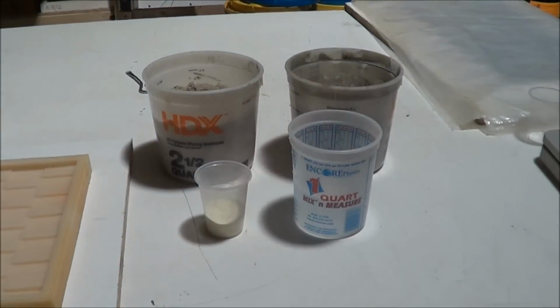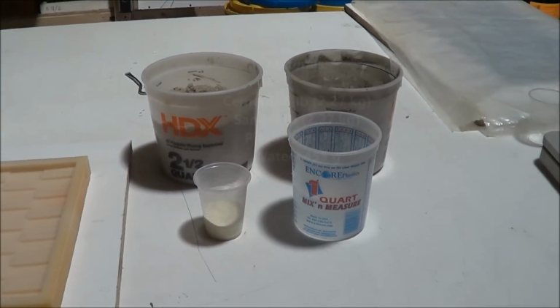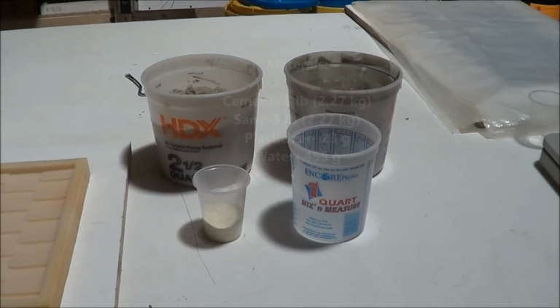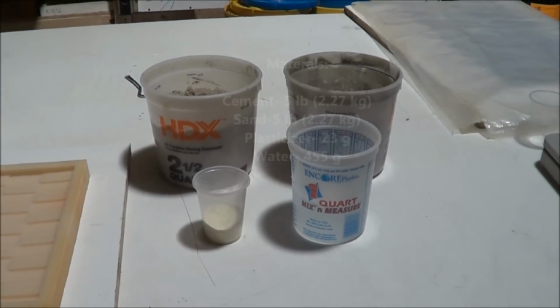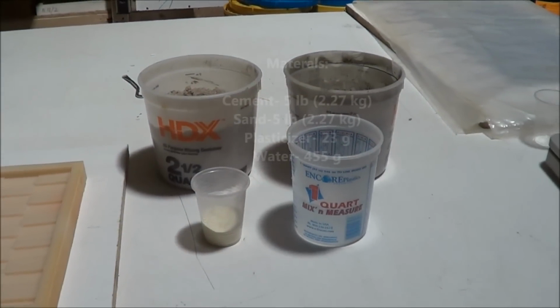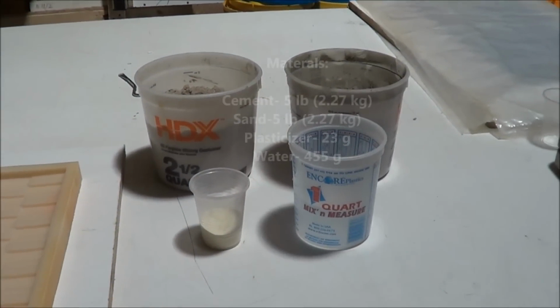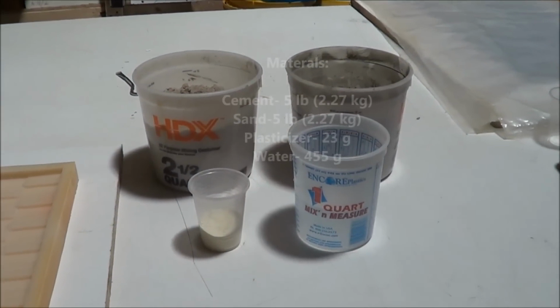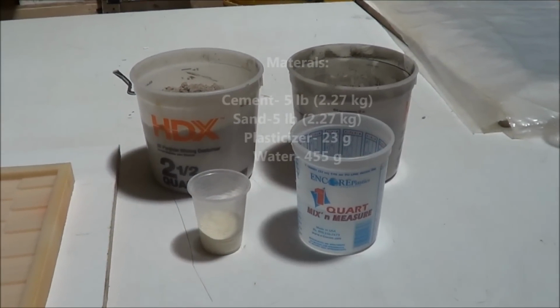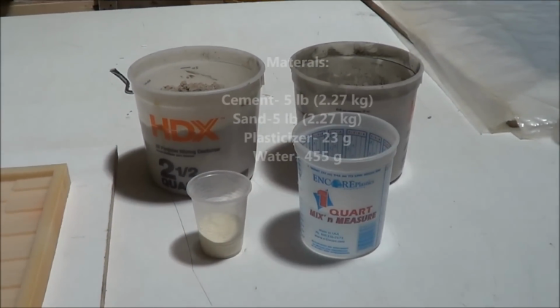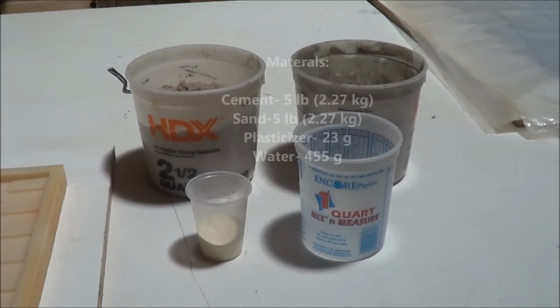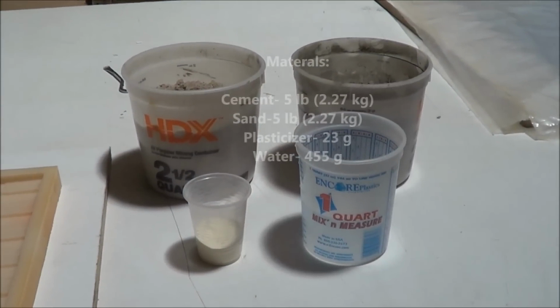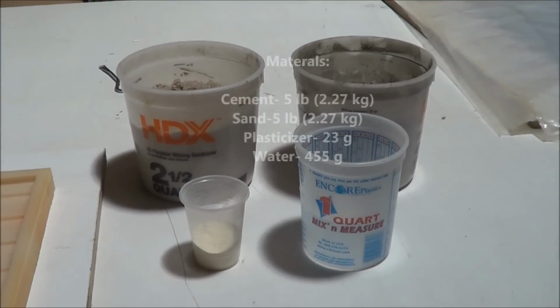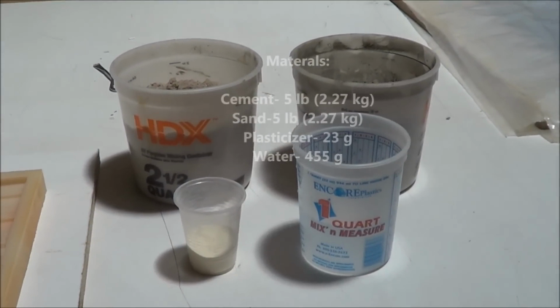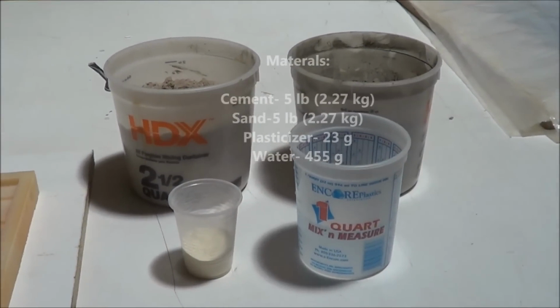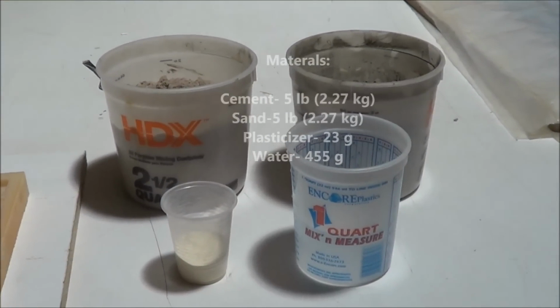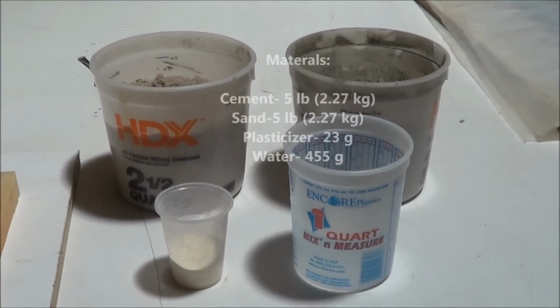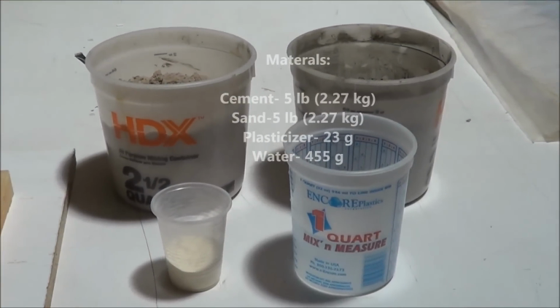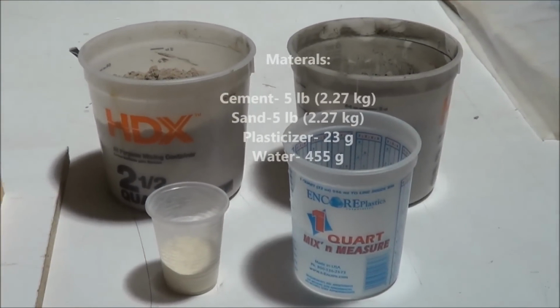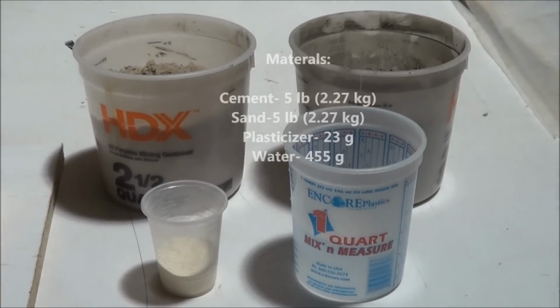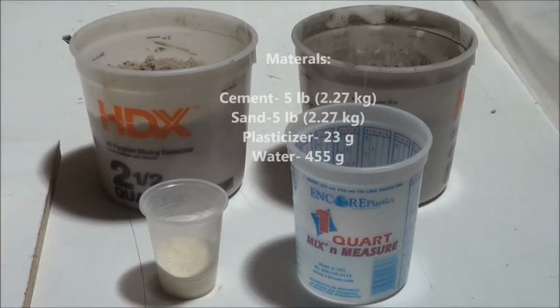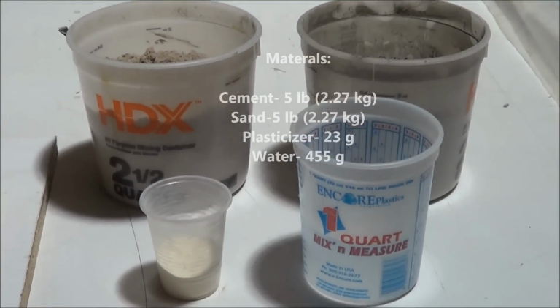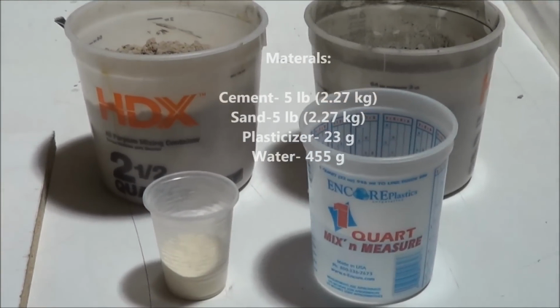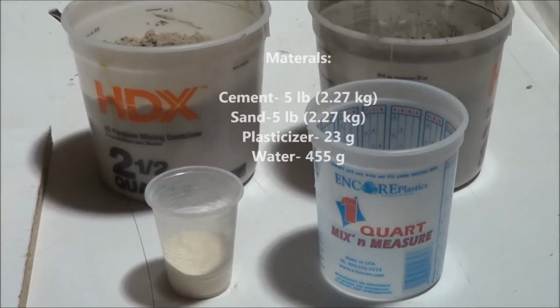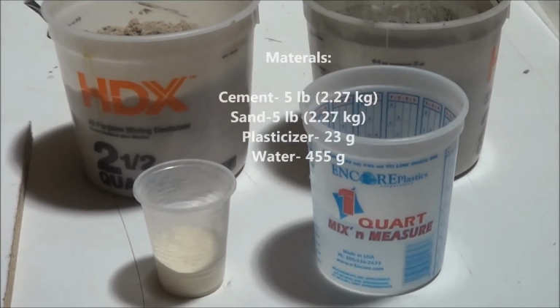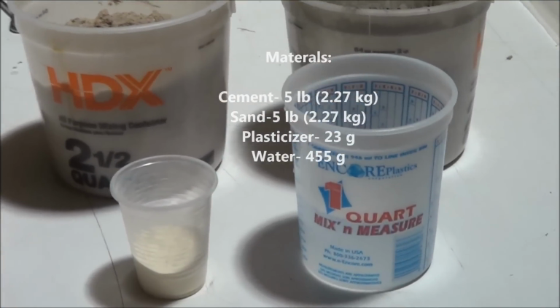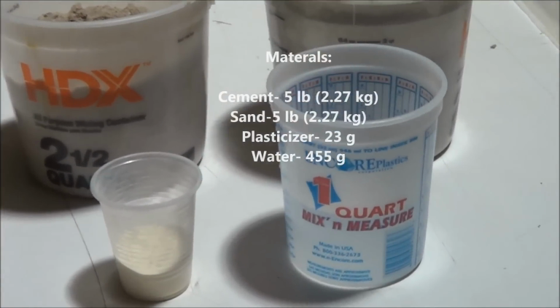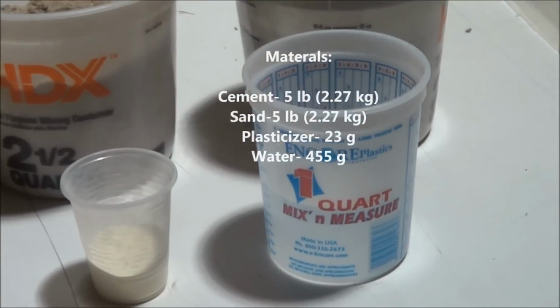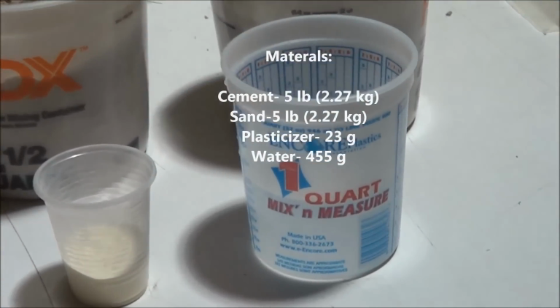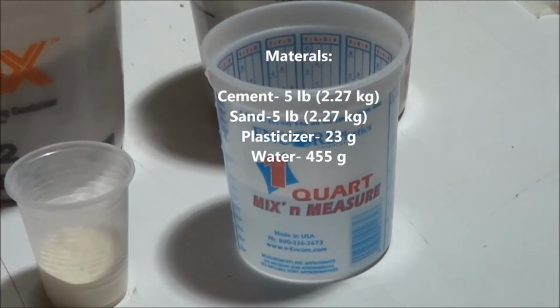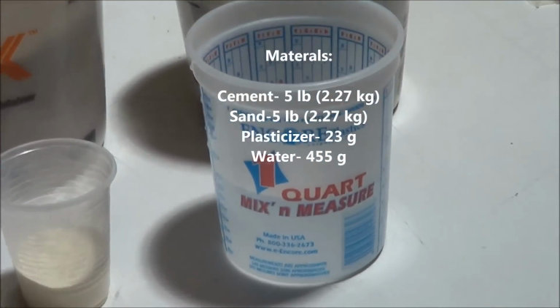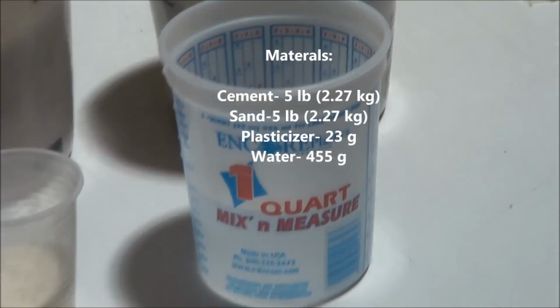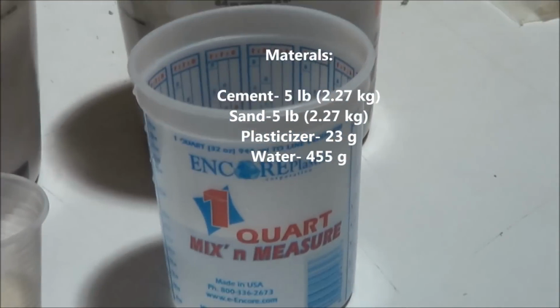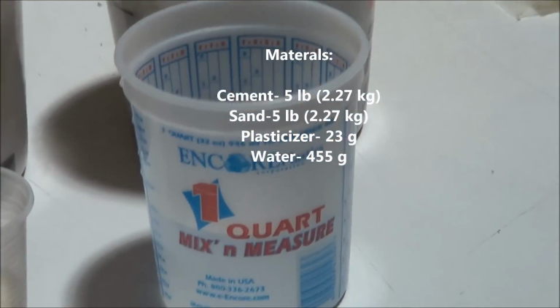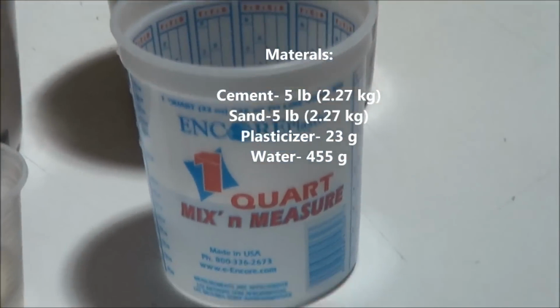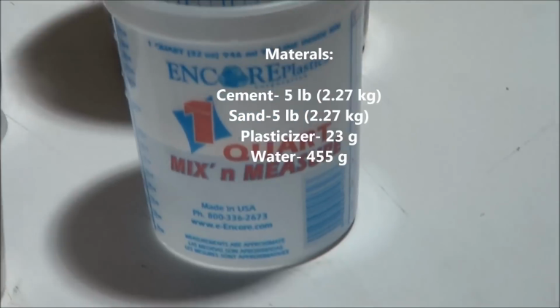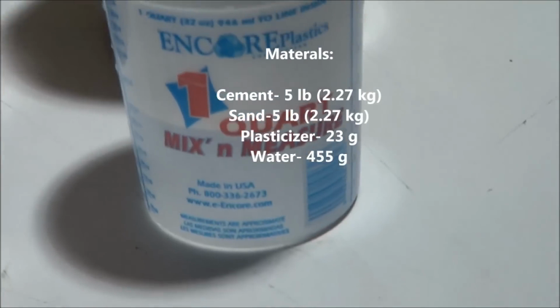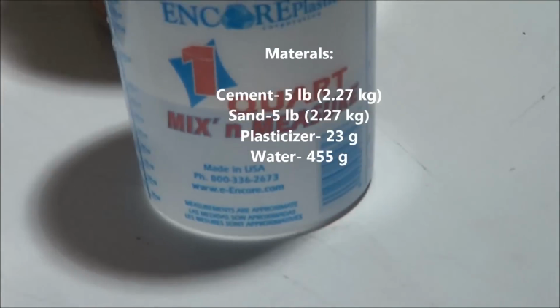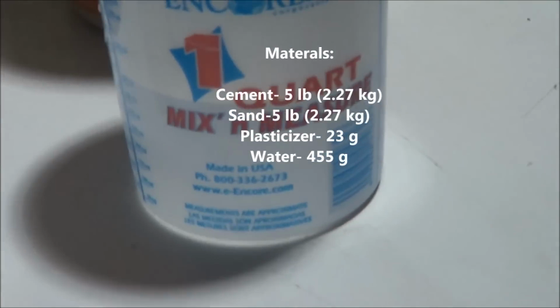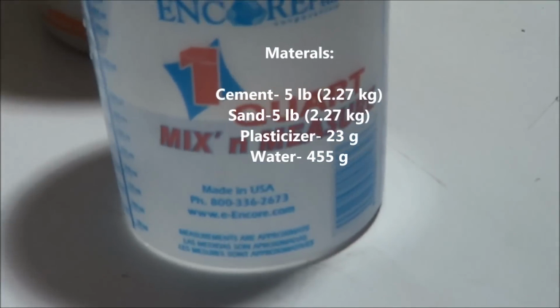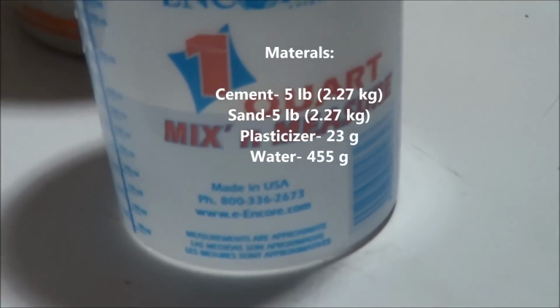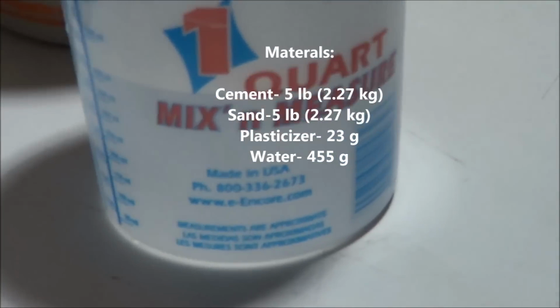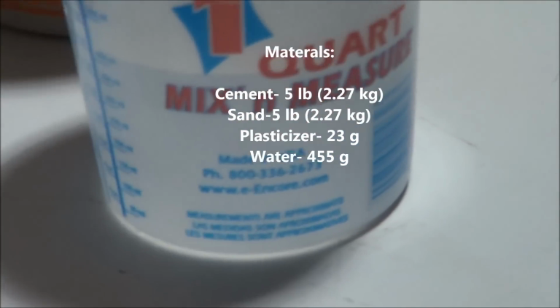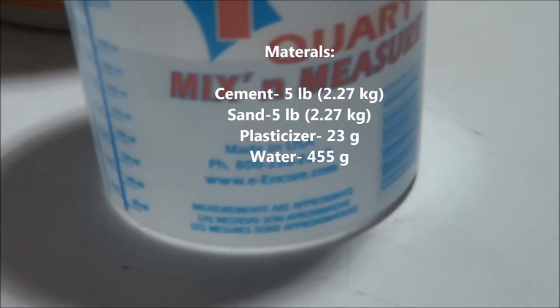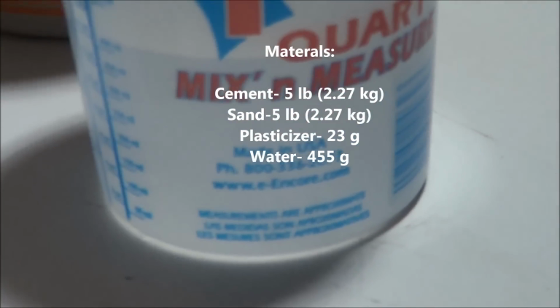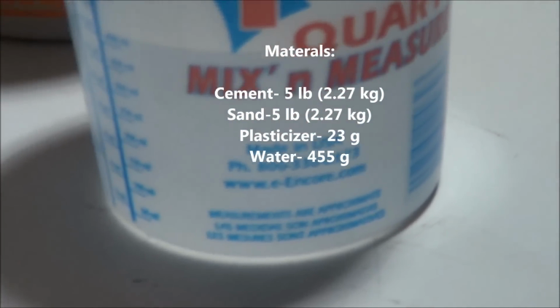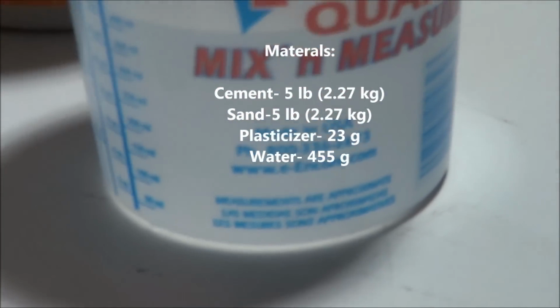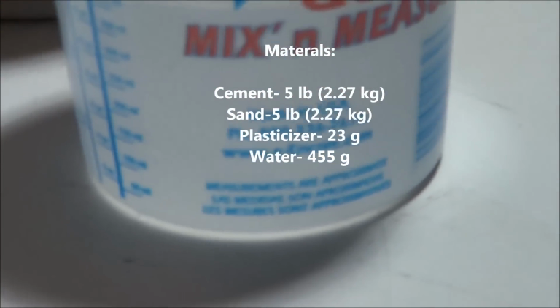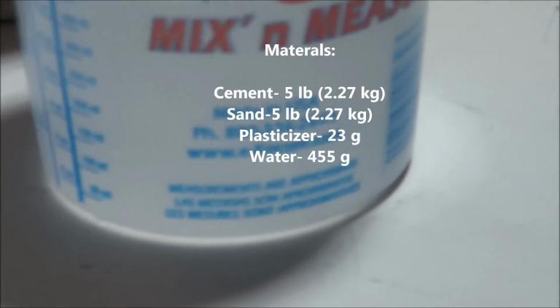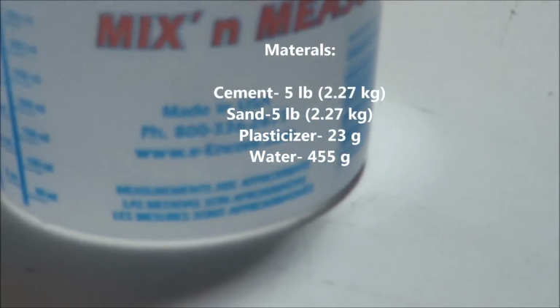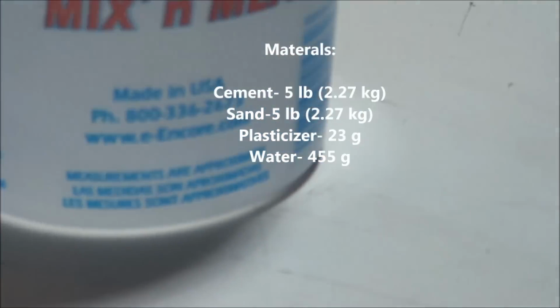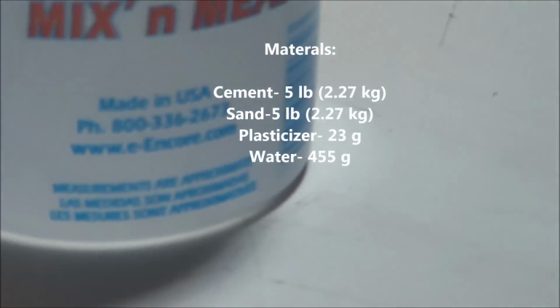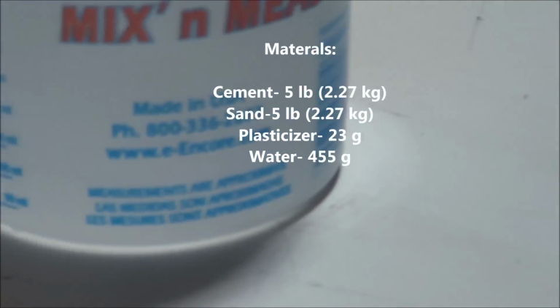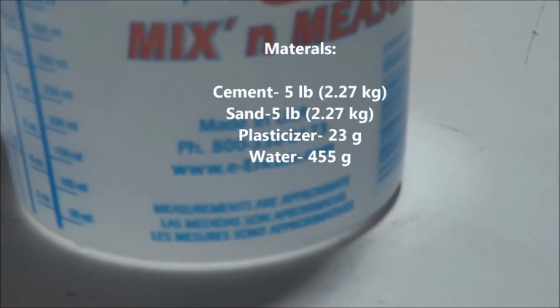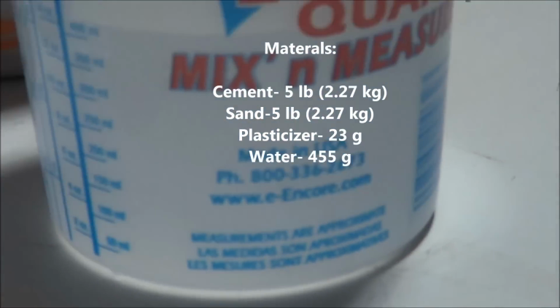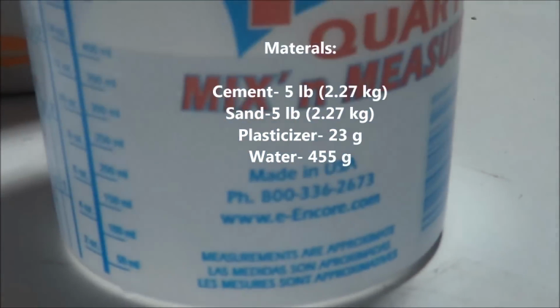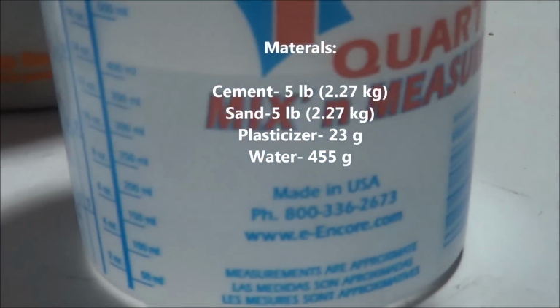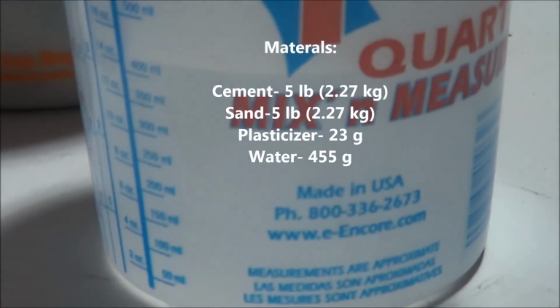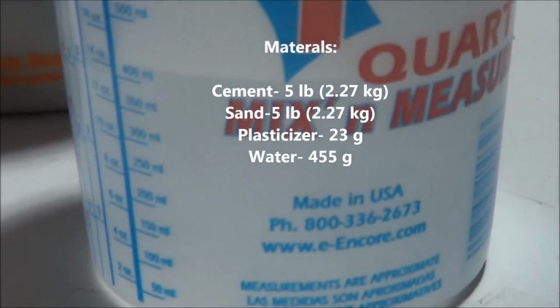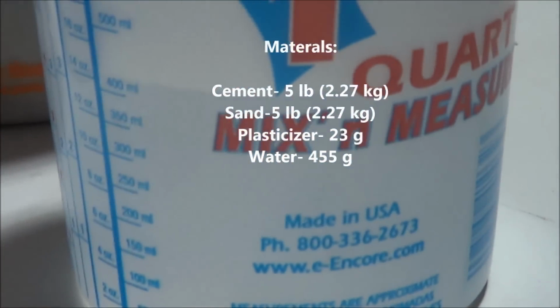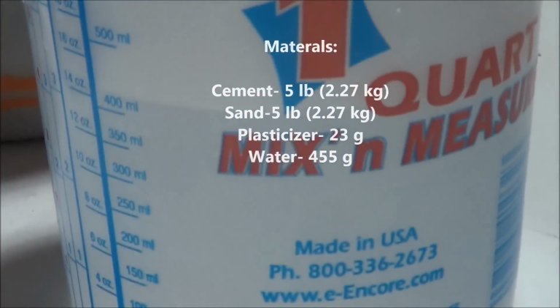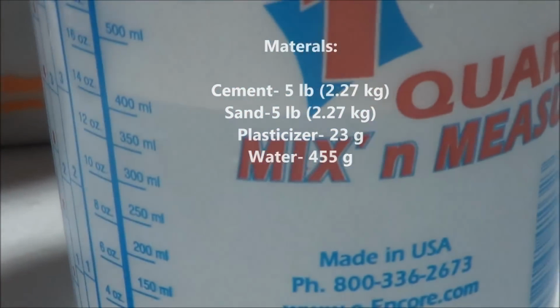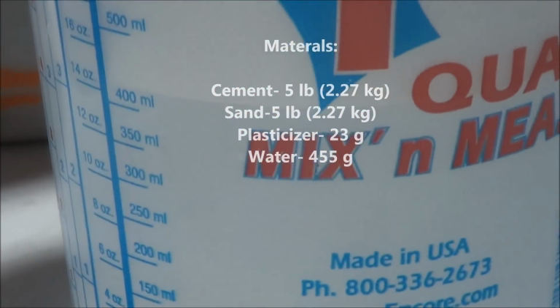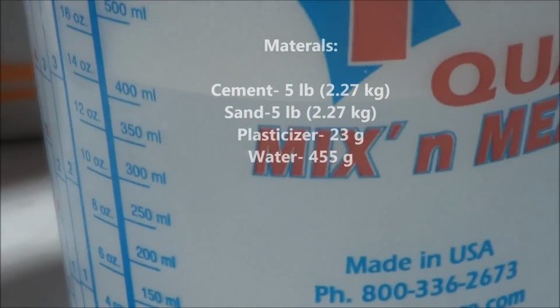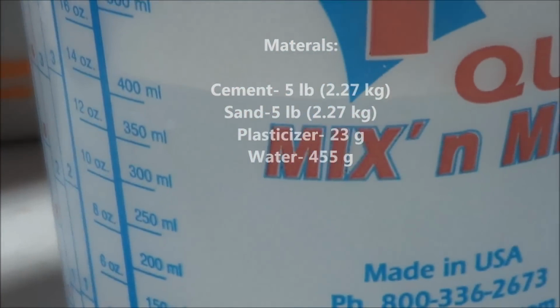You'll need 5 pounds of cement, 5 pounds of sand, 23 grams of super plasticizer and 455 grams of water.